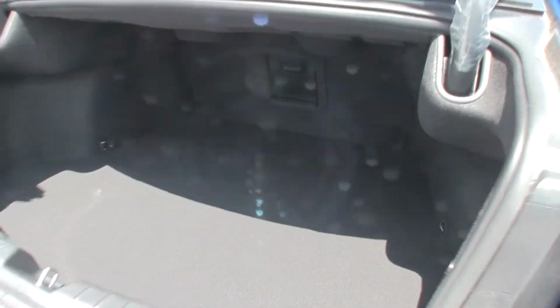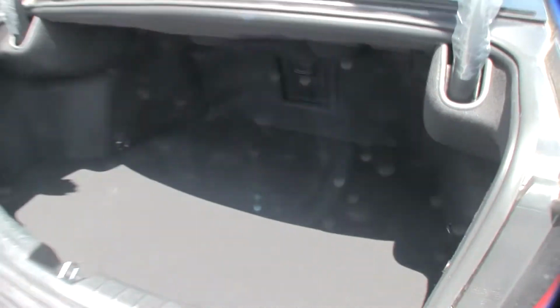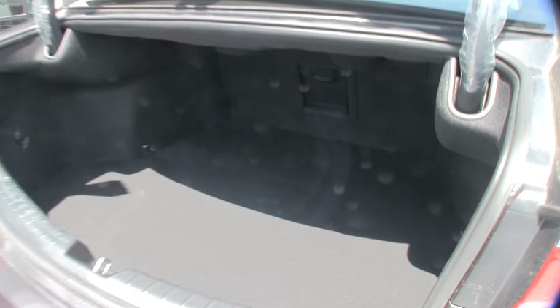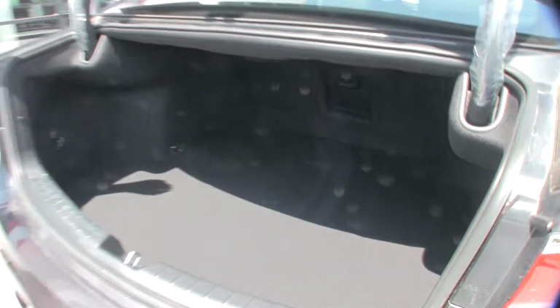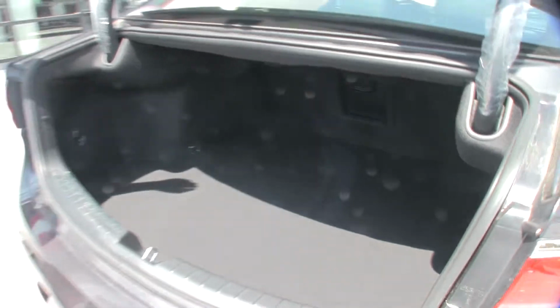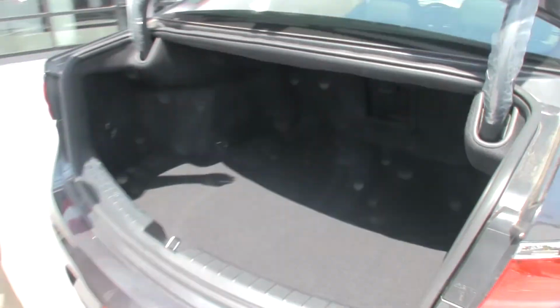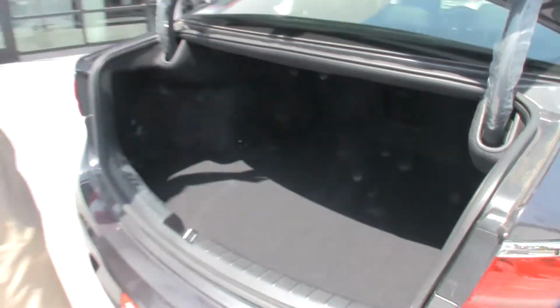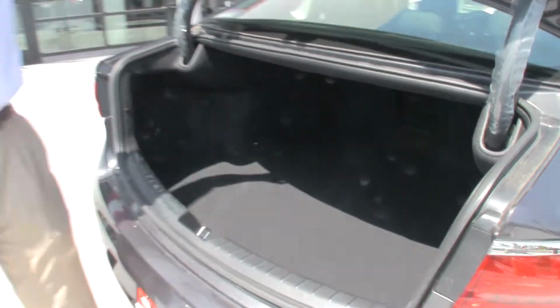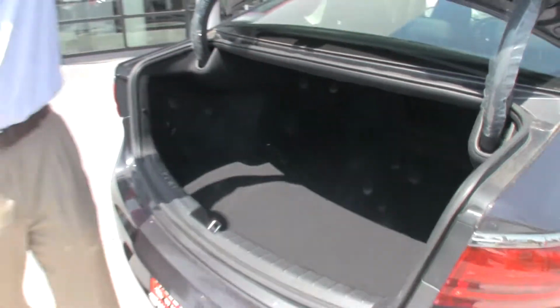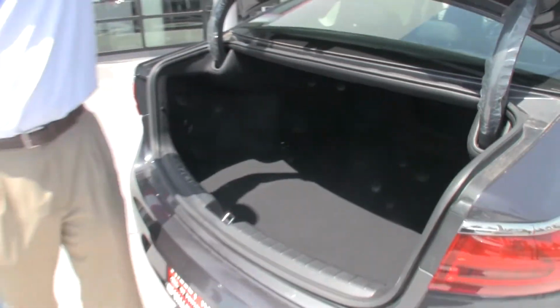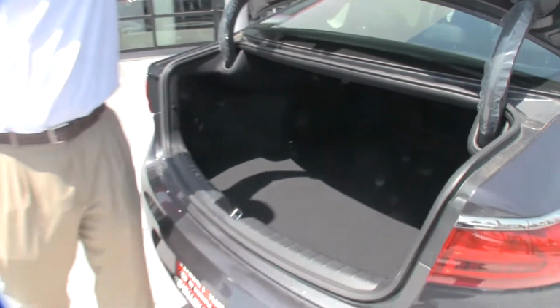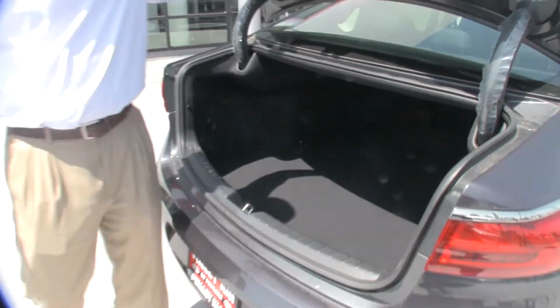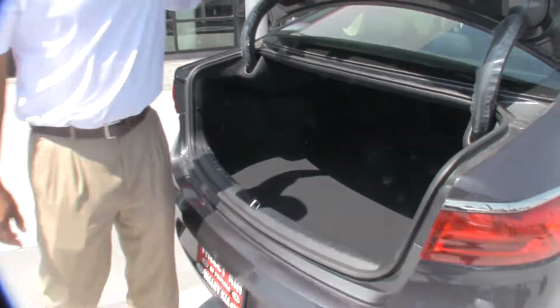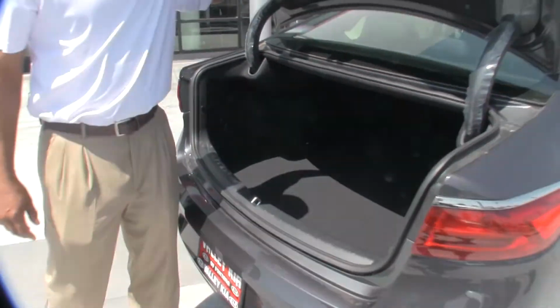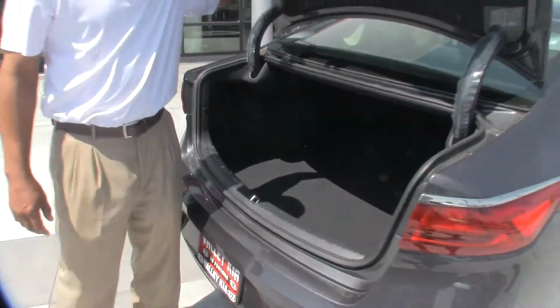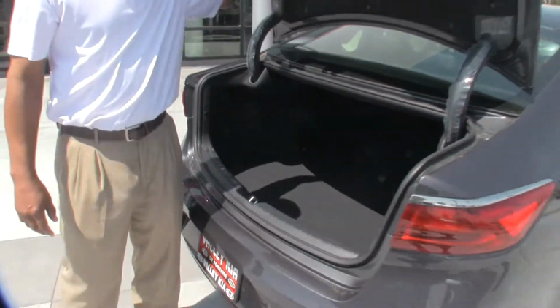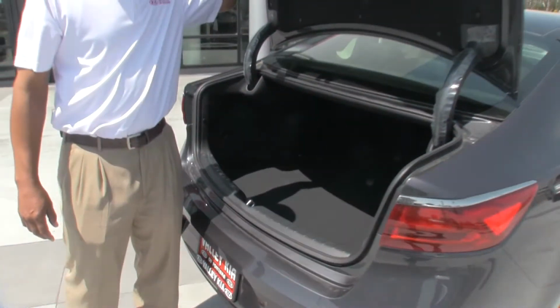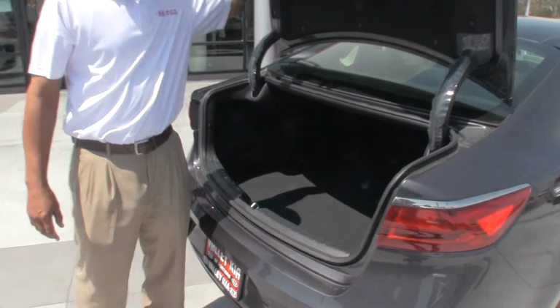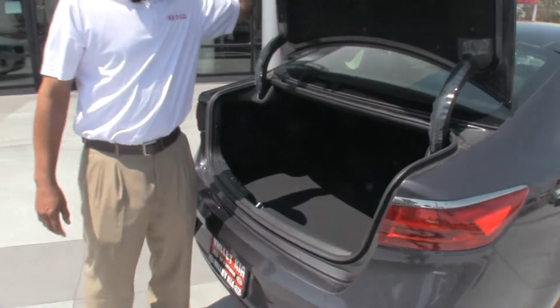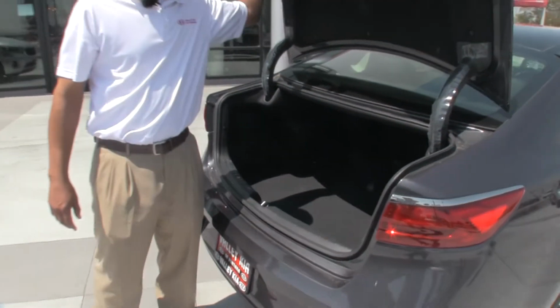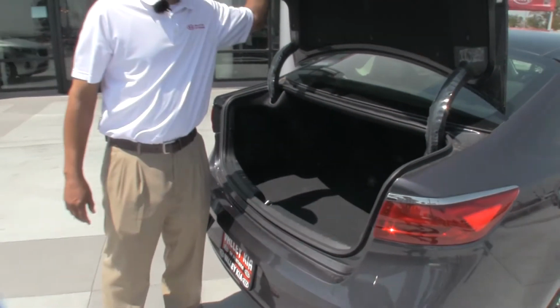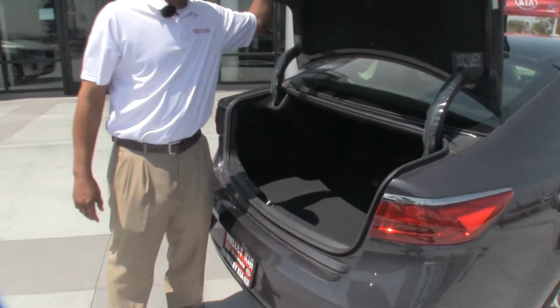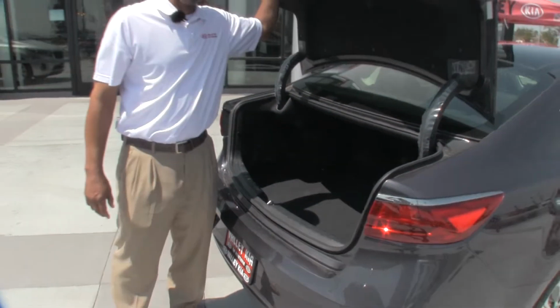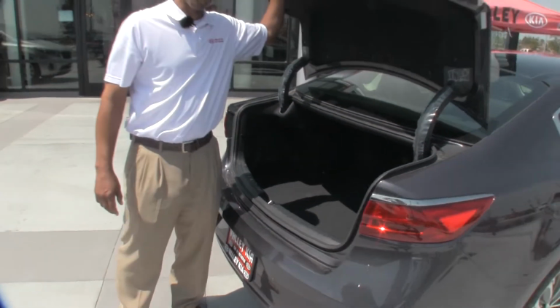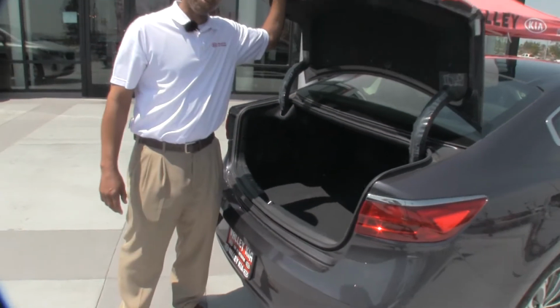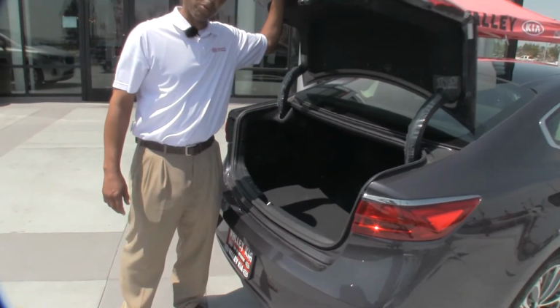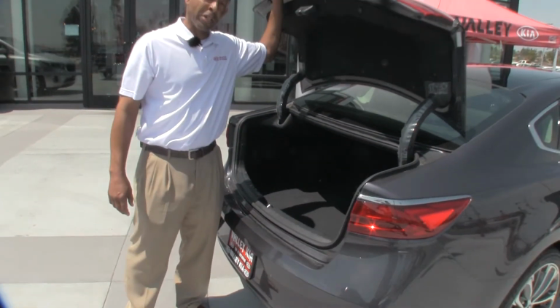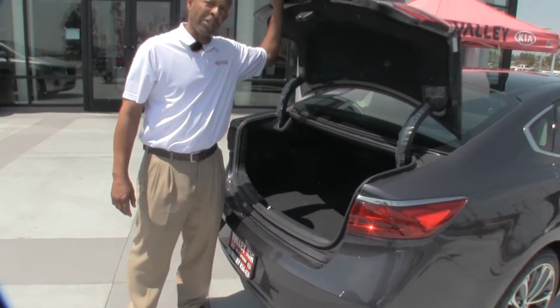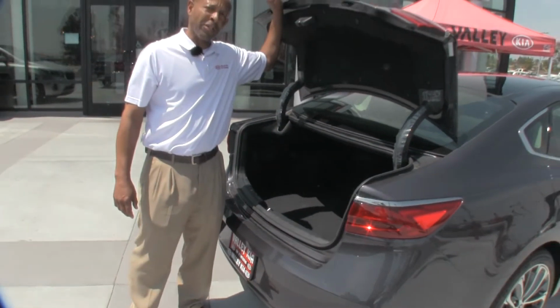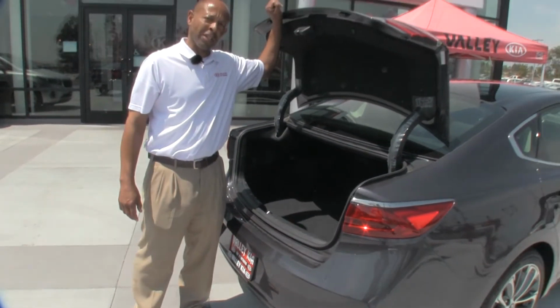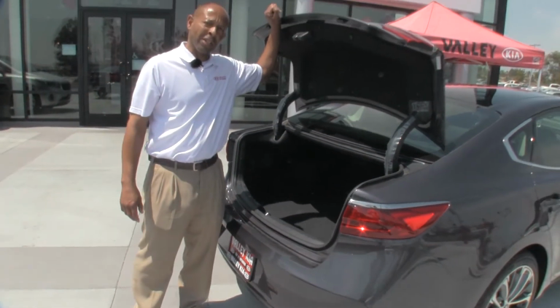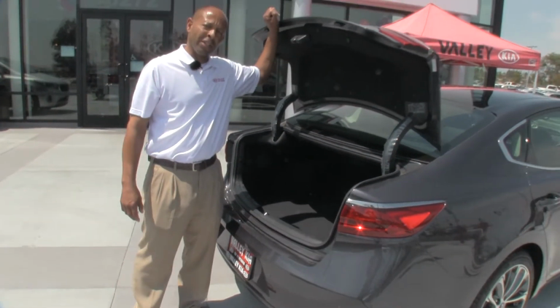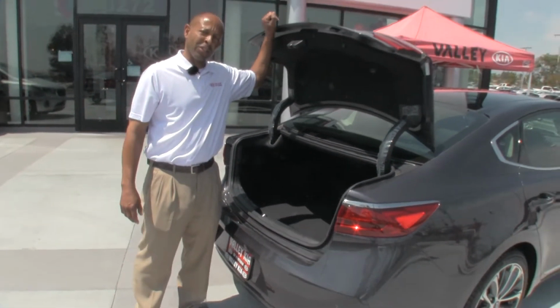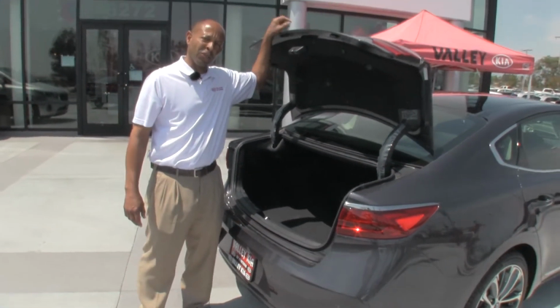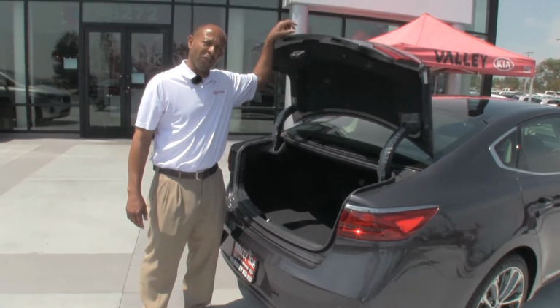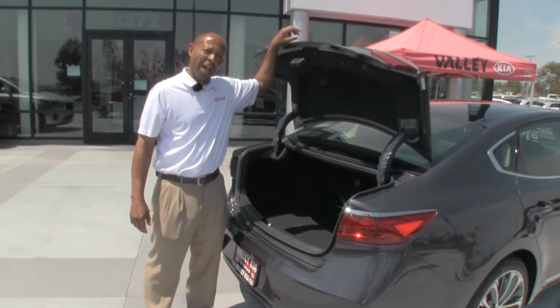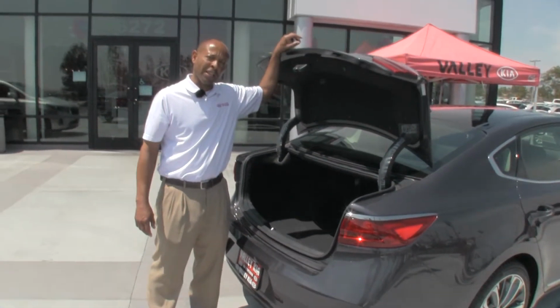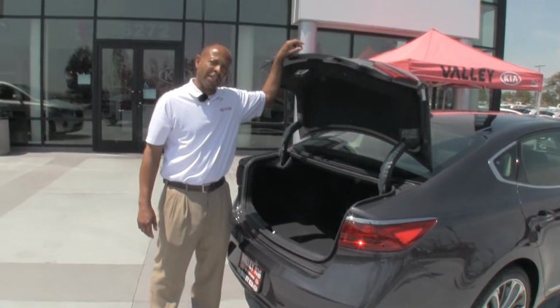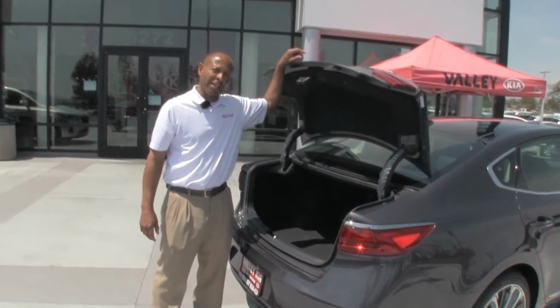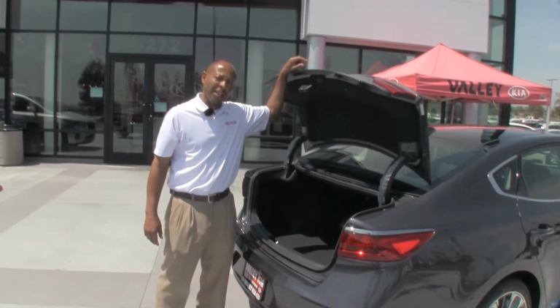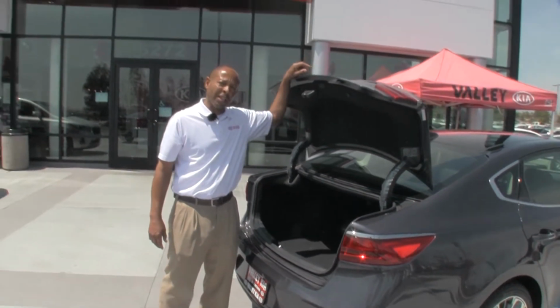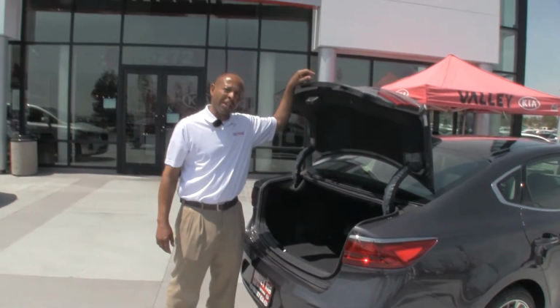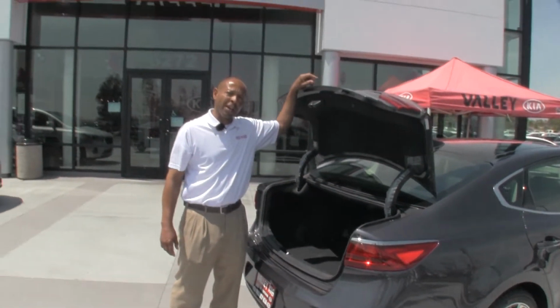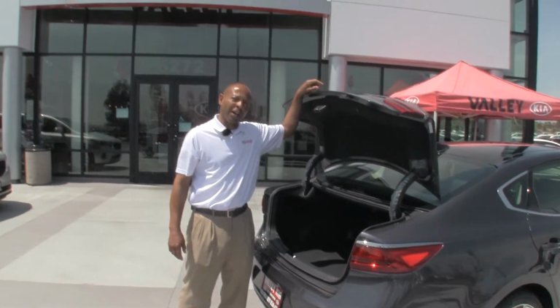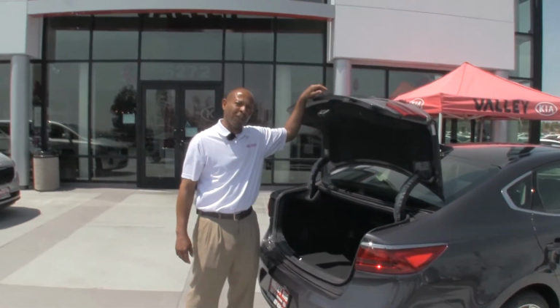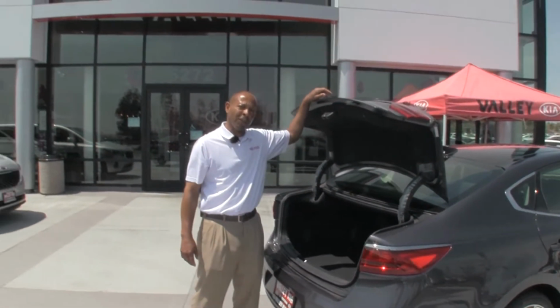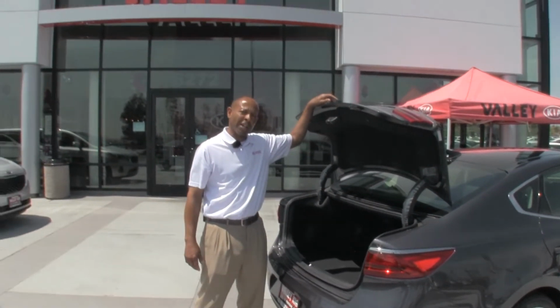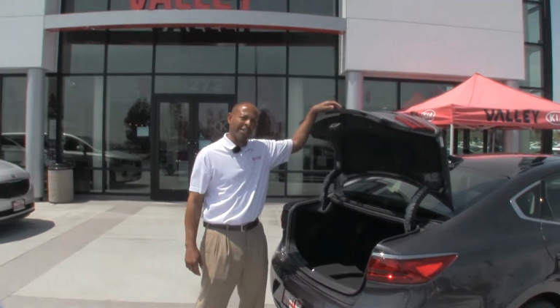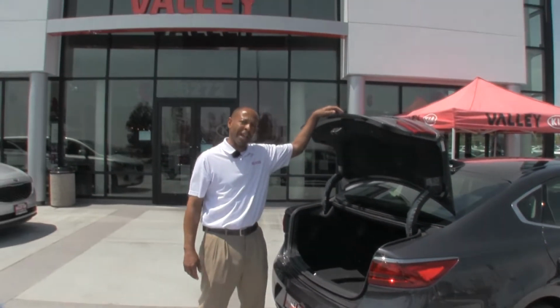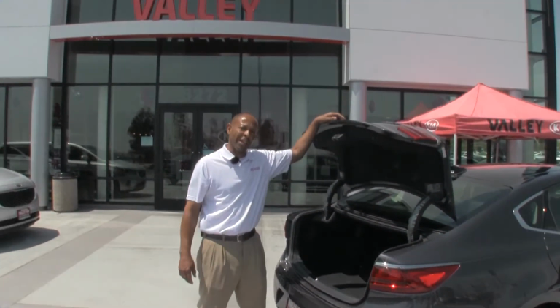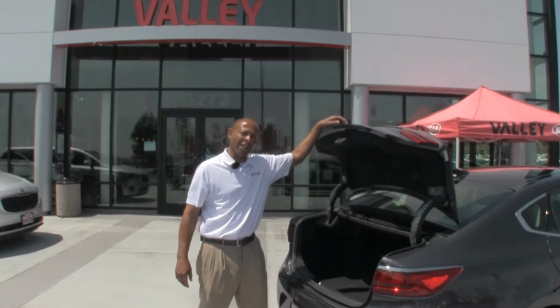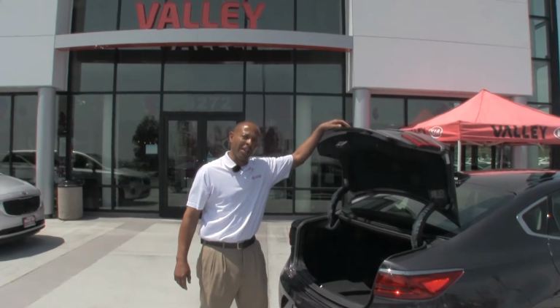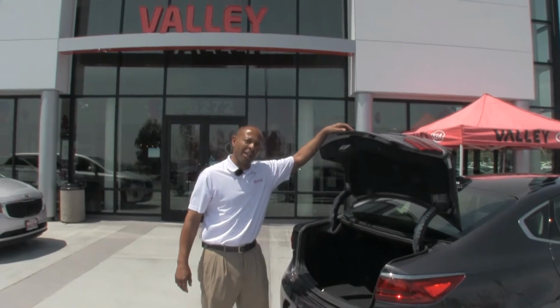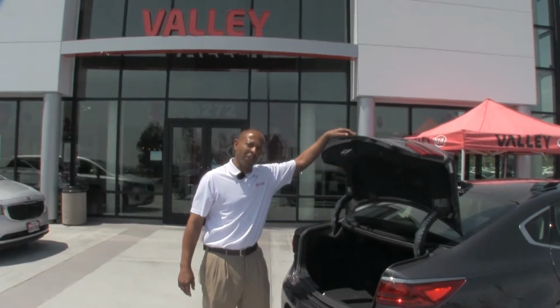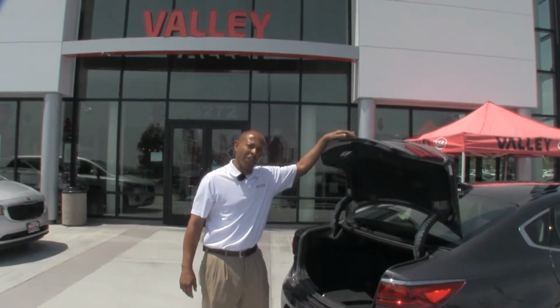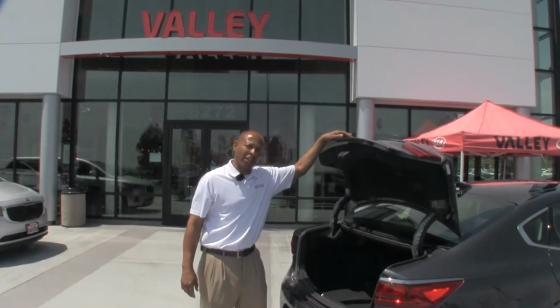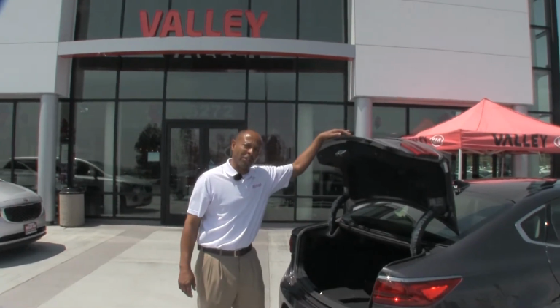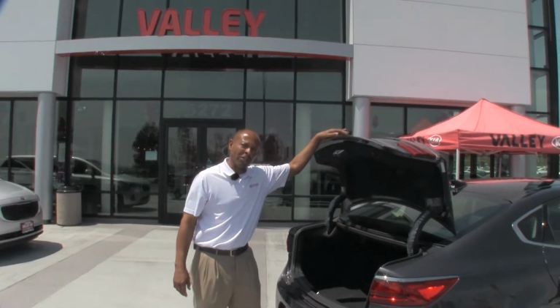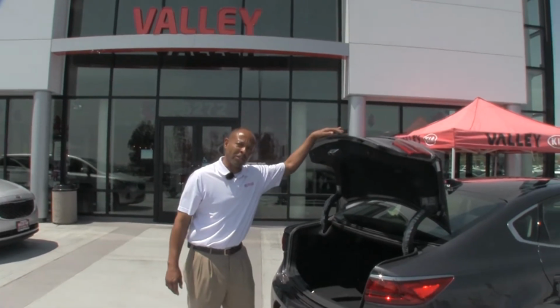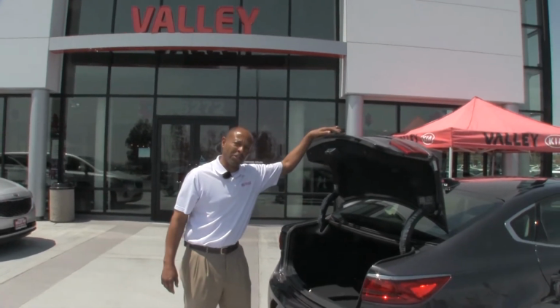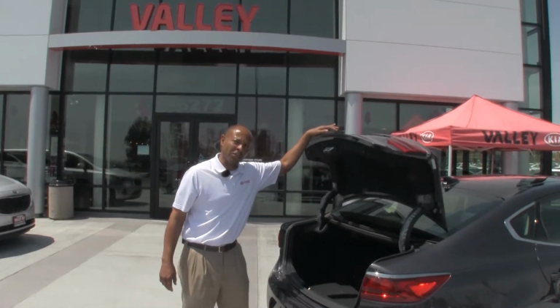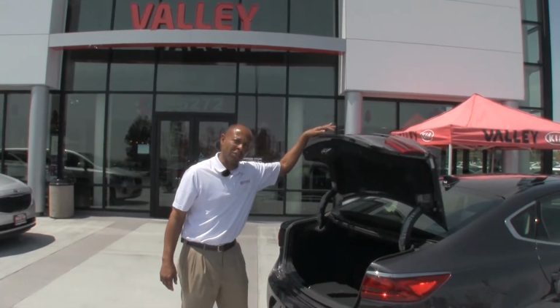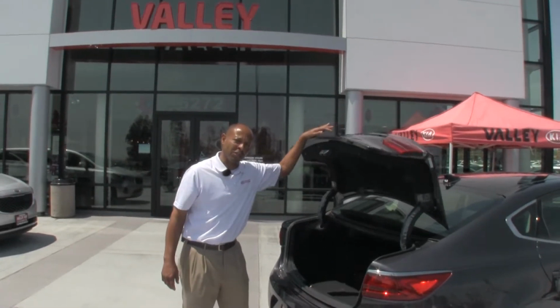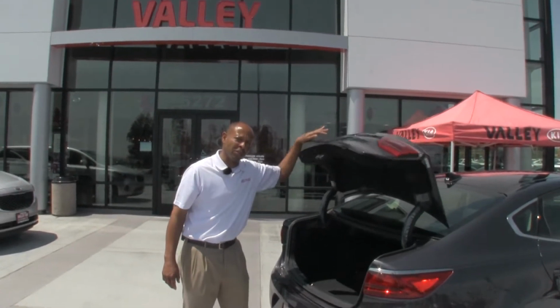To see more of this vehicle, please come out, ask for Maurice. Again, that's Valley Kia of Fontana. Thank you. See you soon.